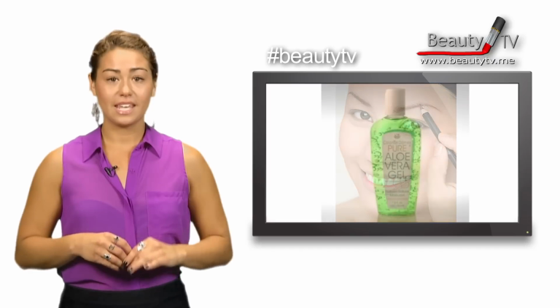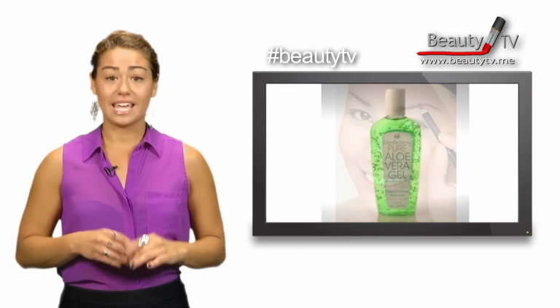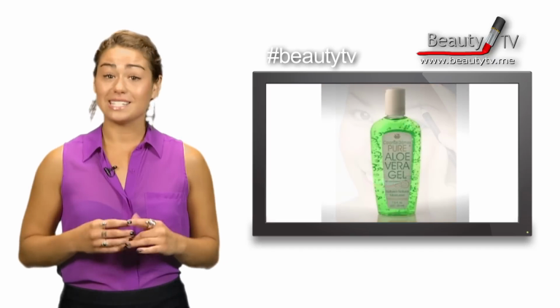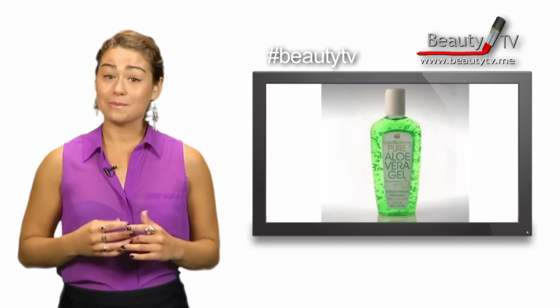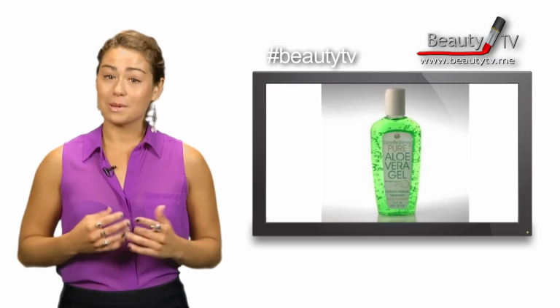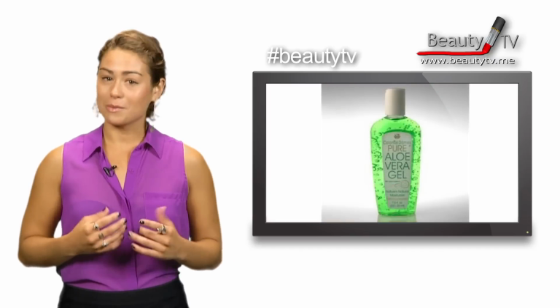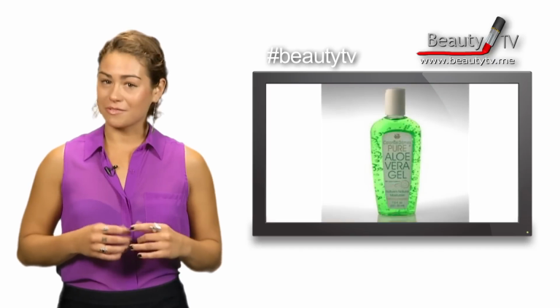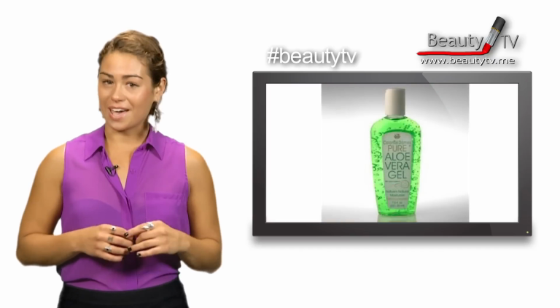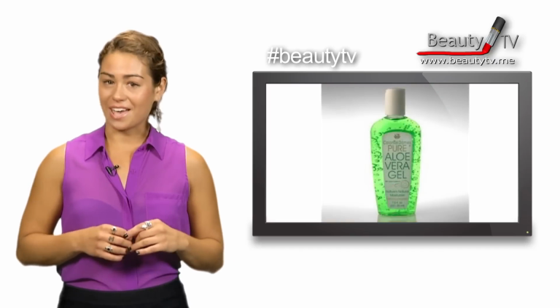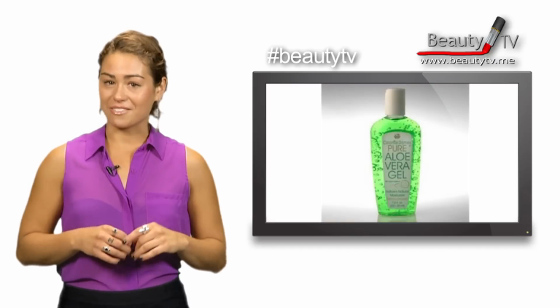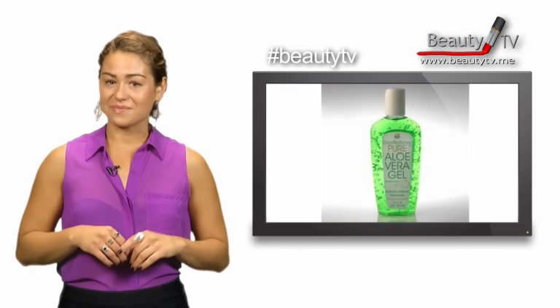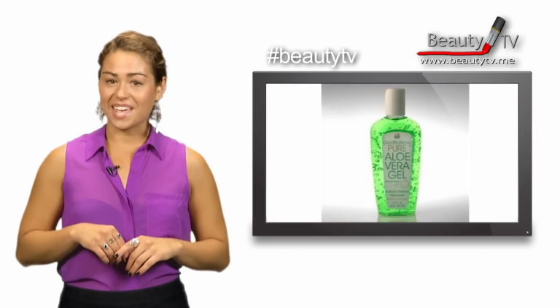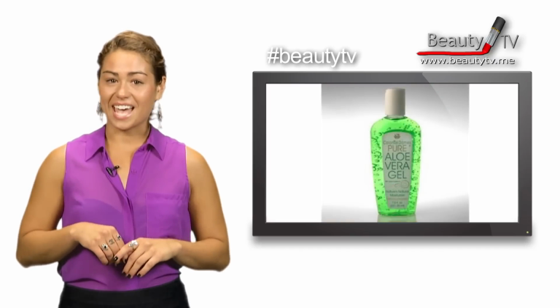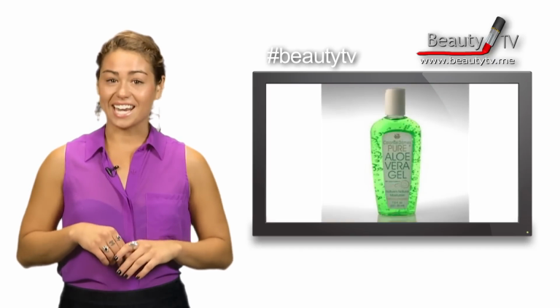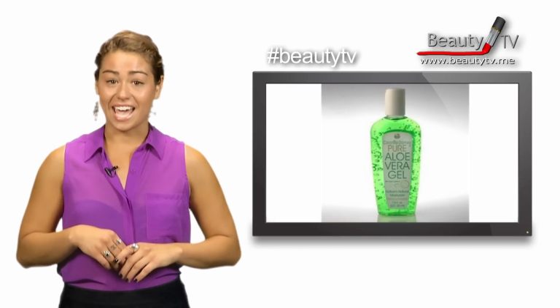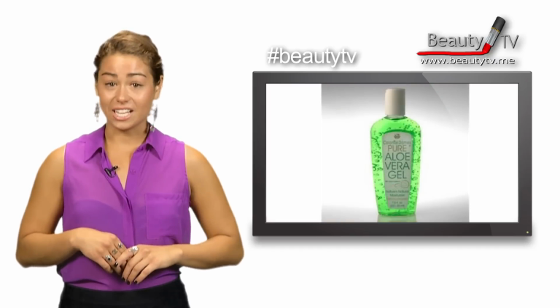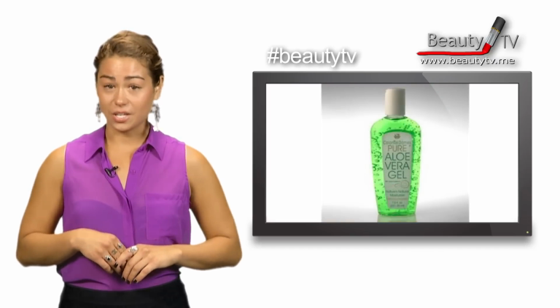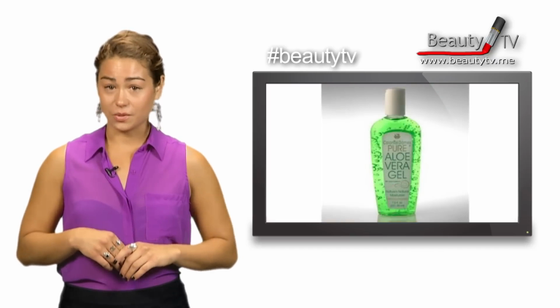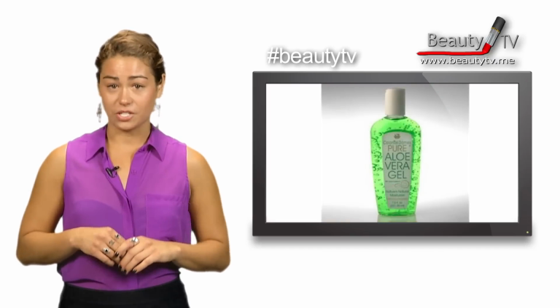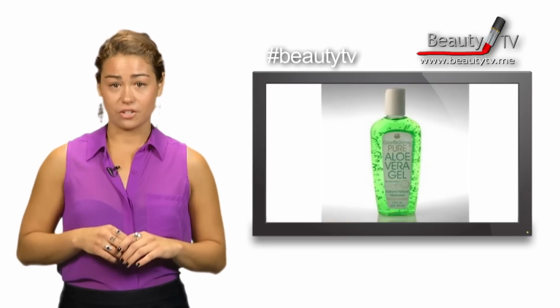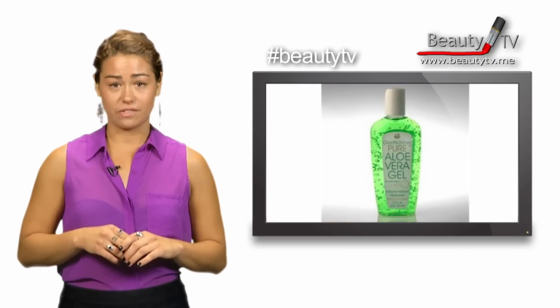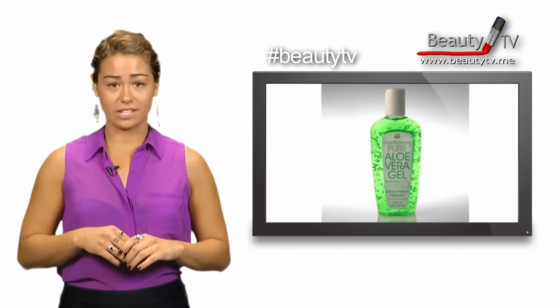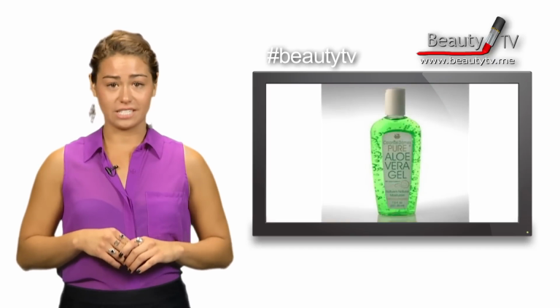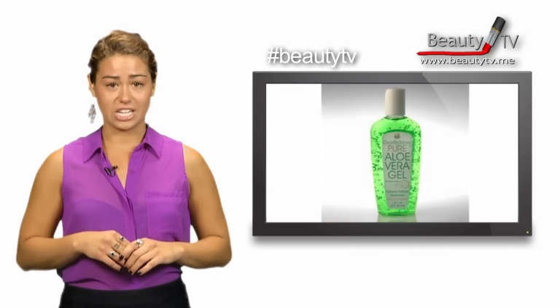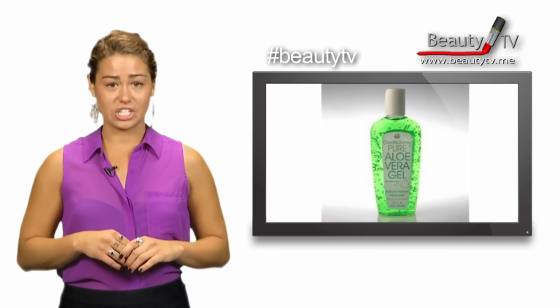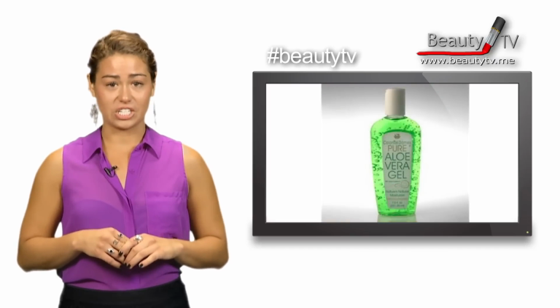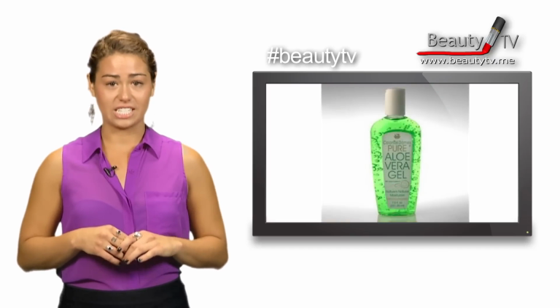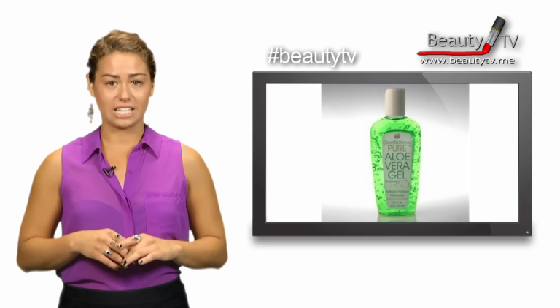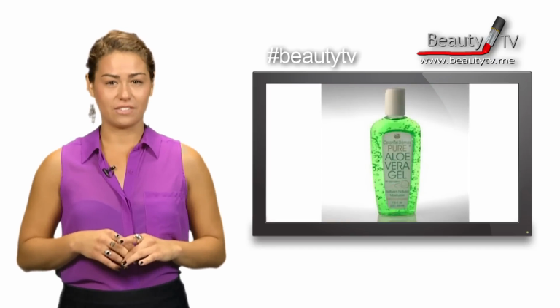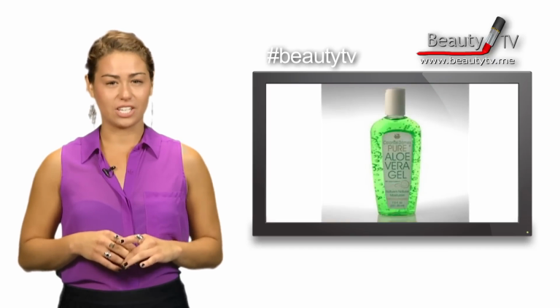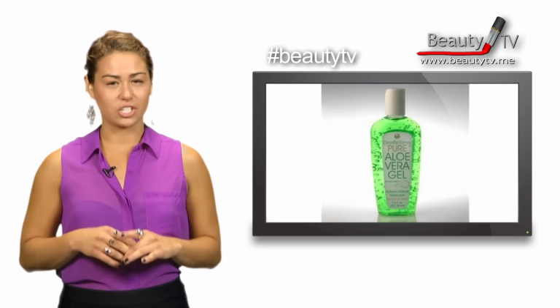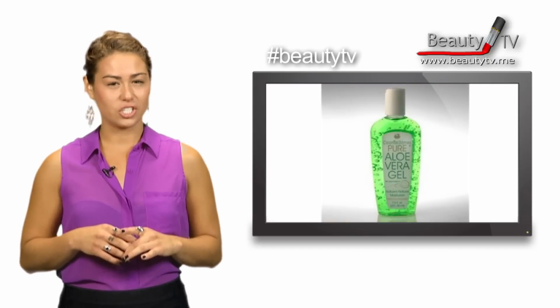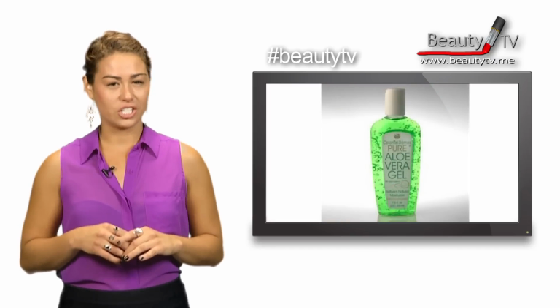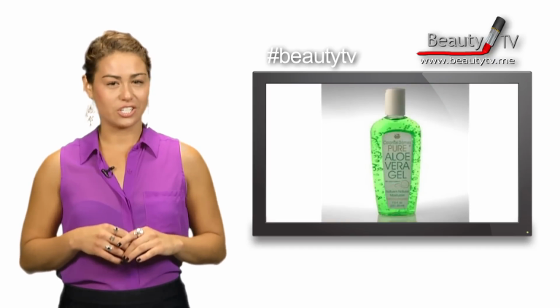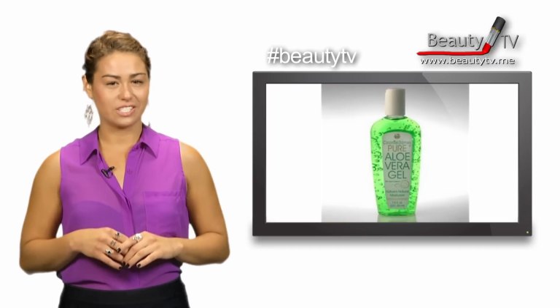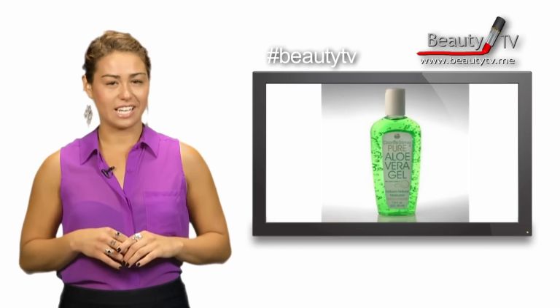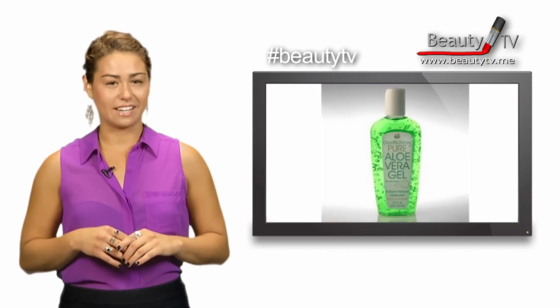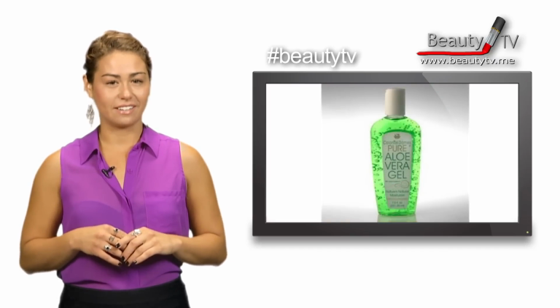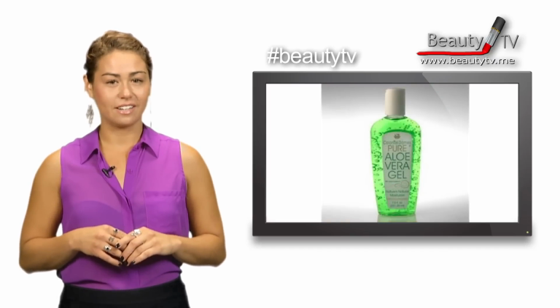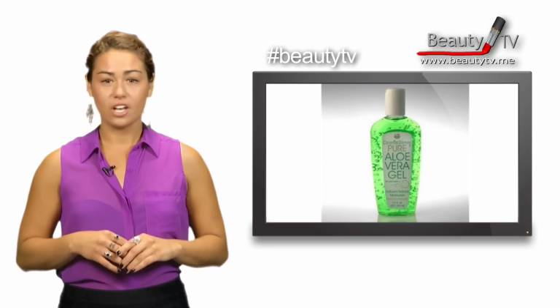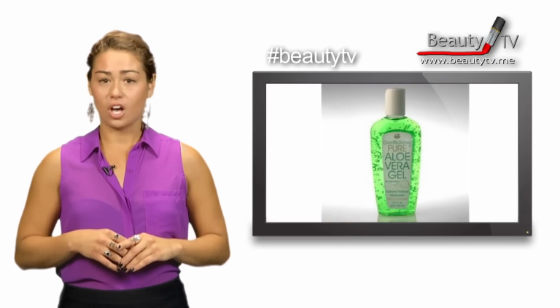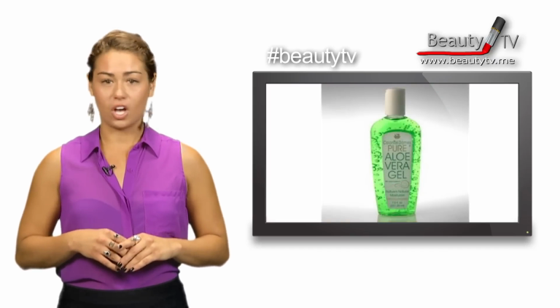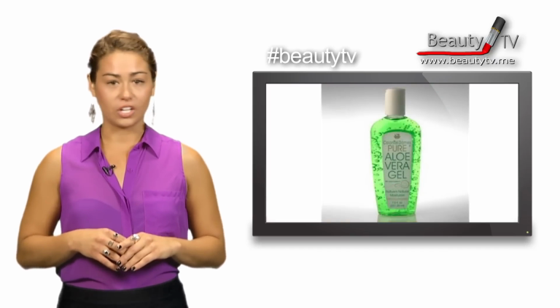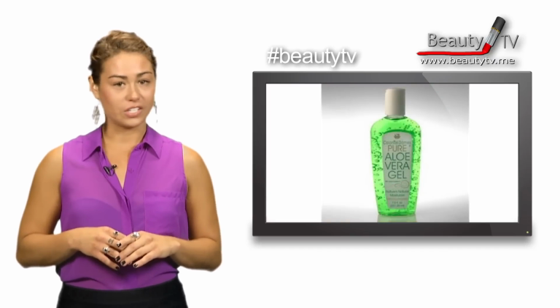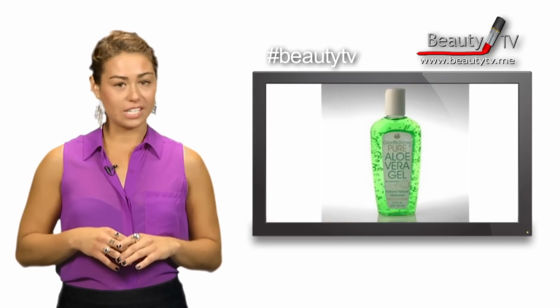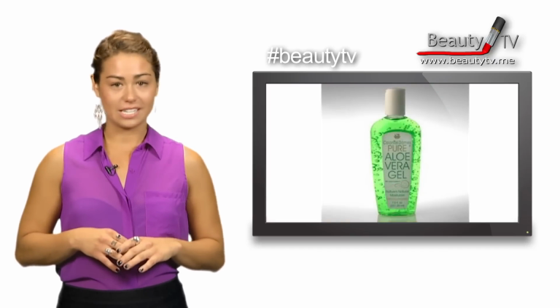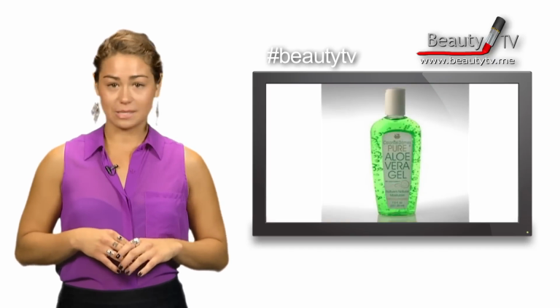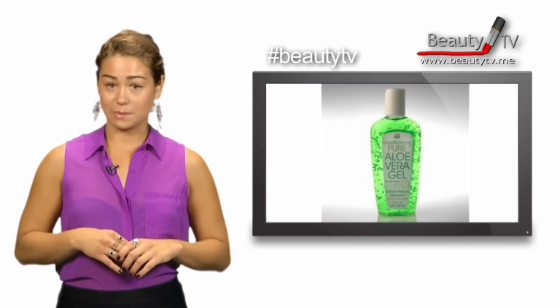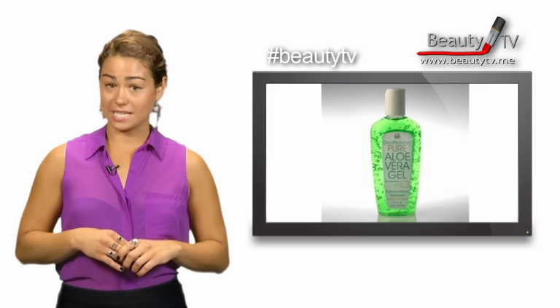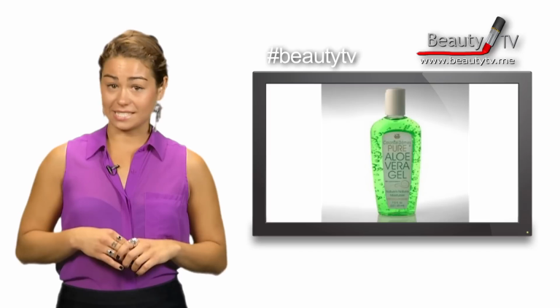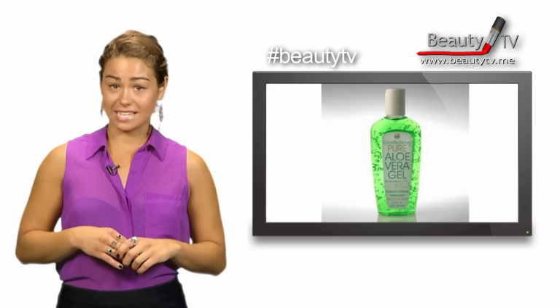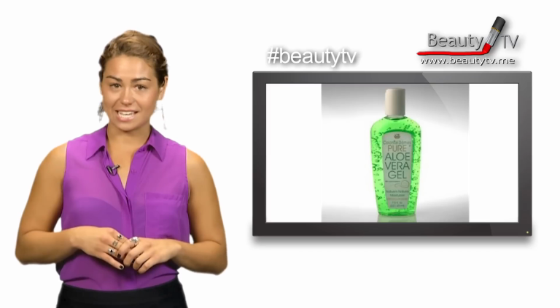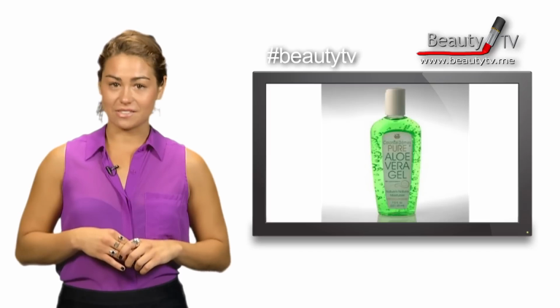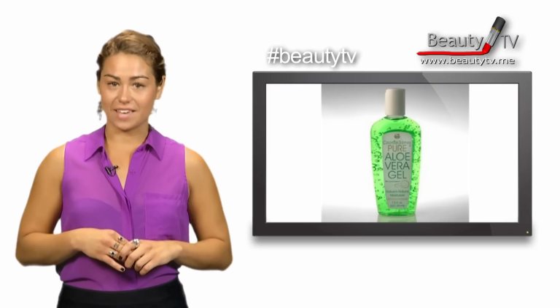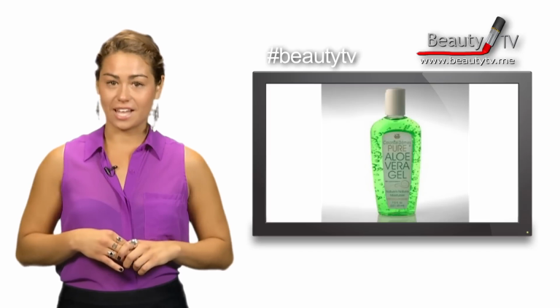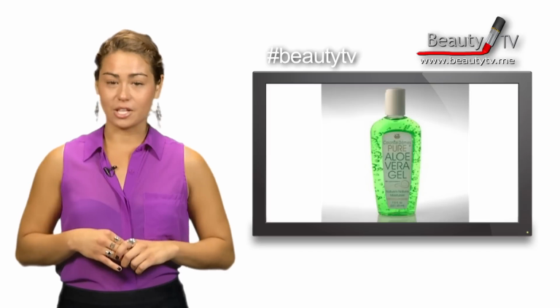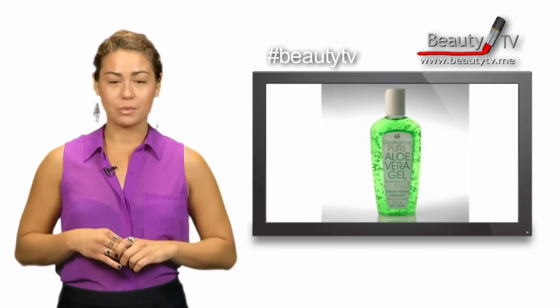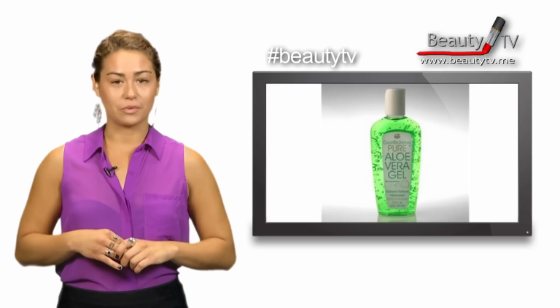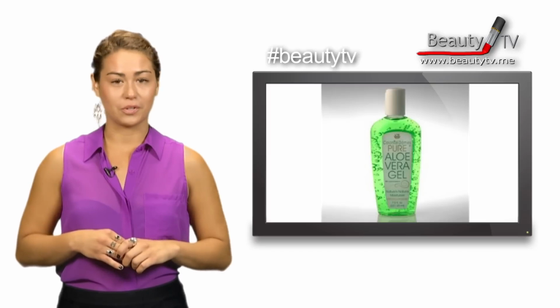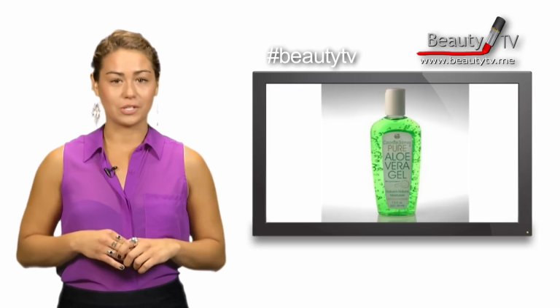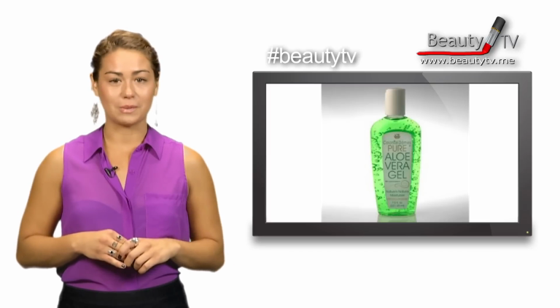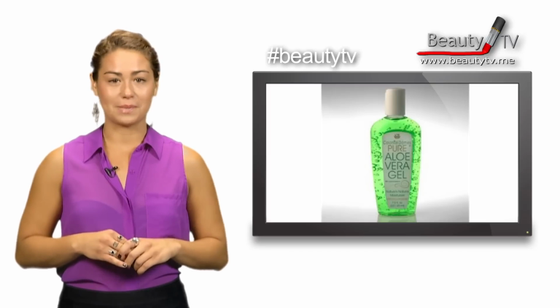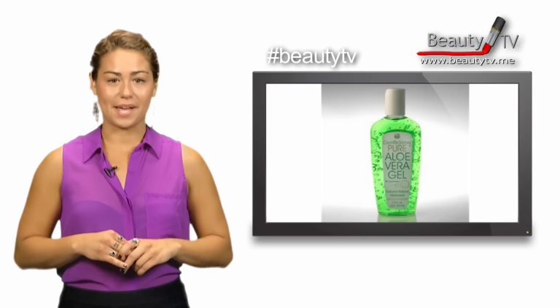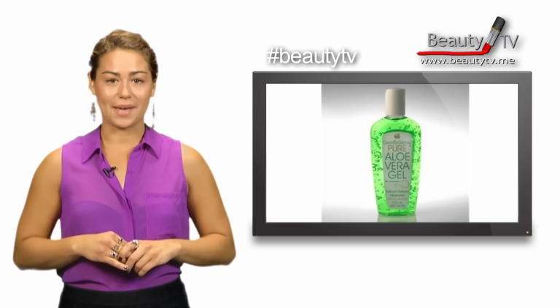And tip number five: add aloe to your foundation to give it a sheer tint. All you need is a pea size of aloe before you apply.